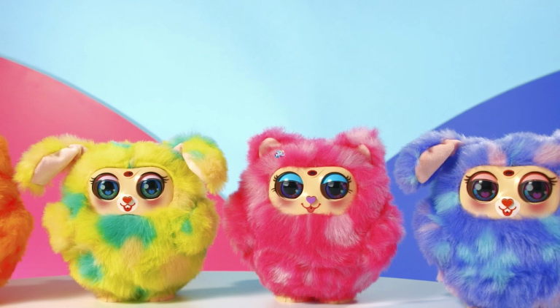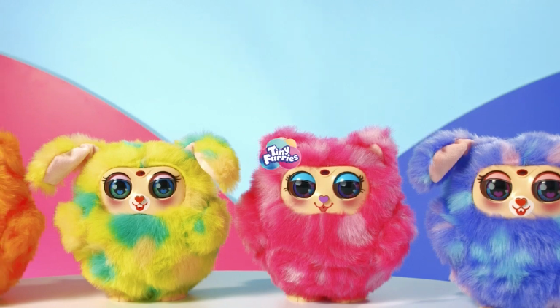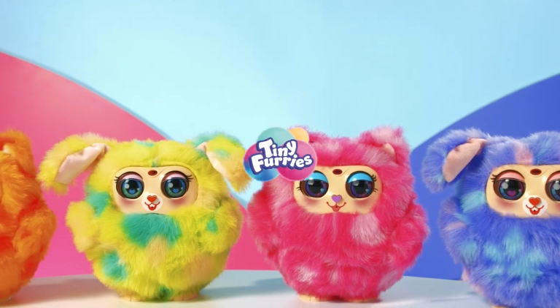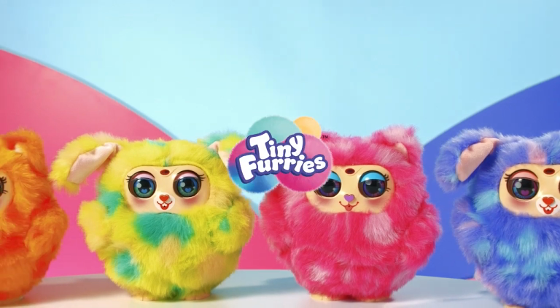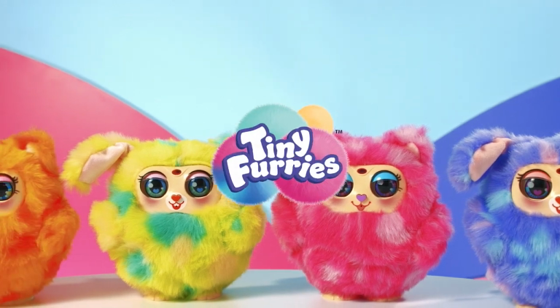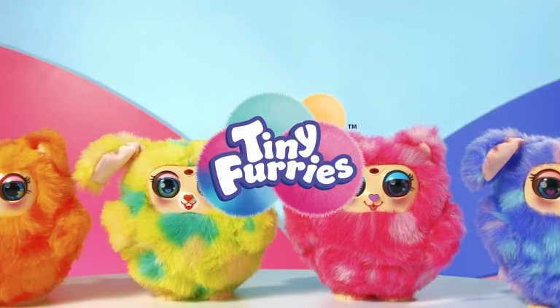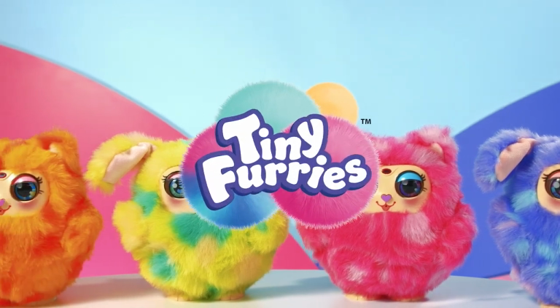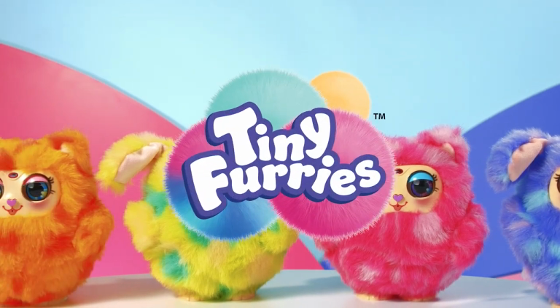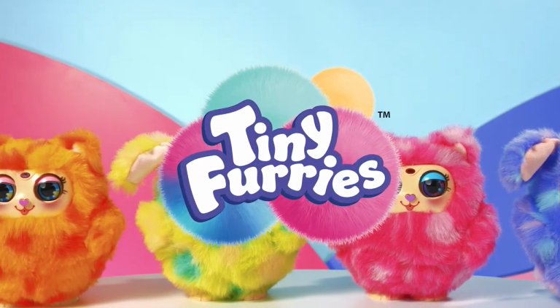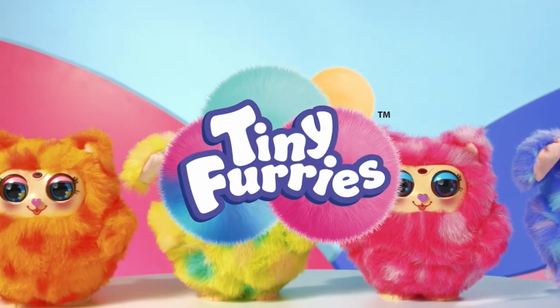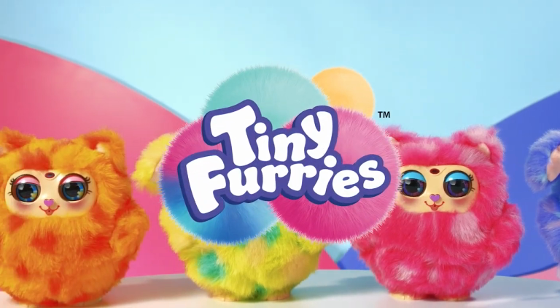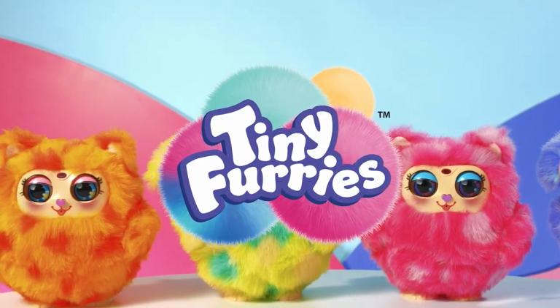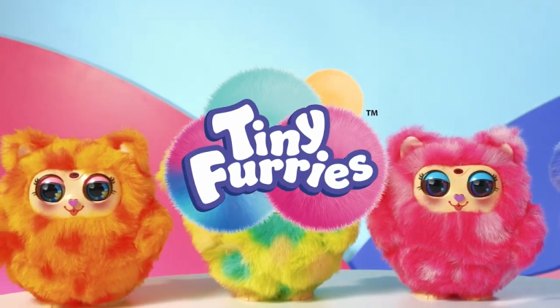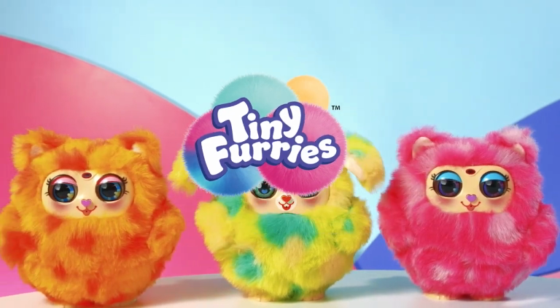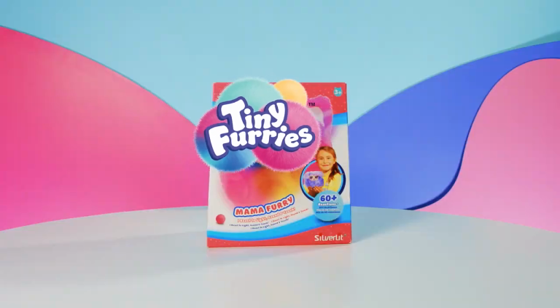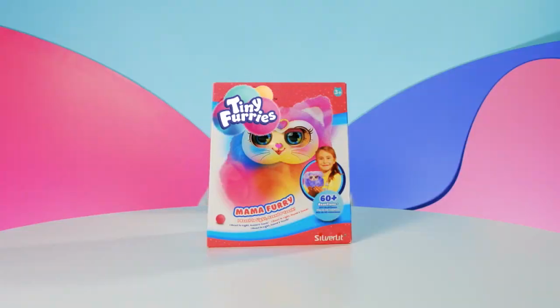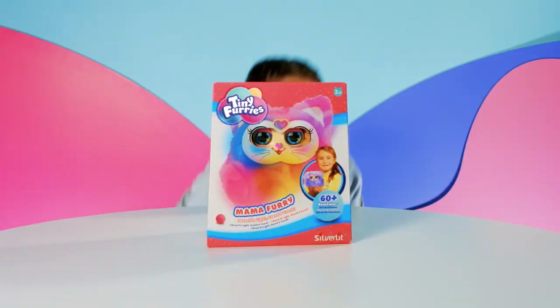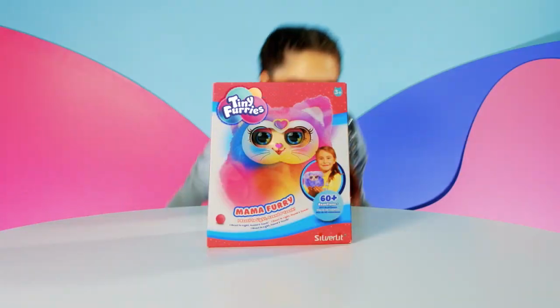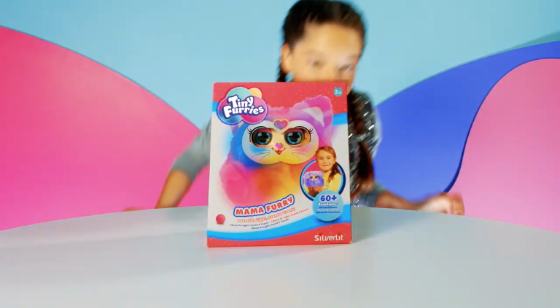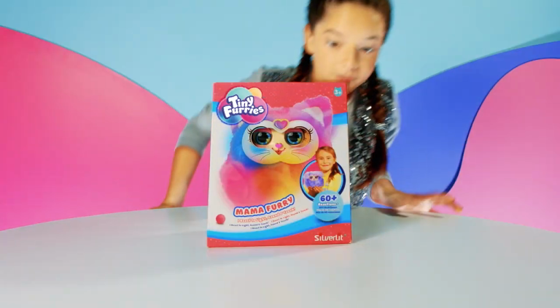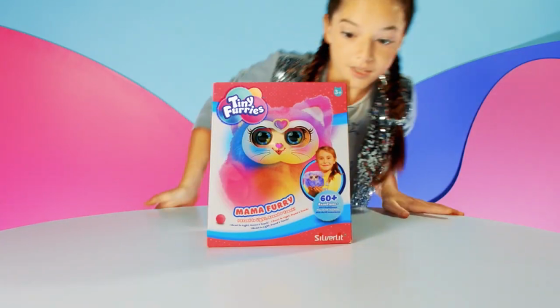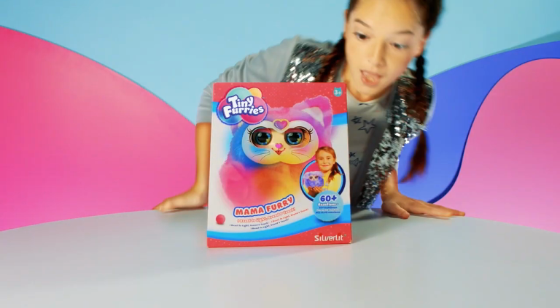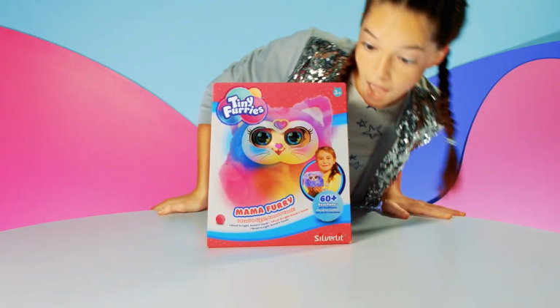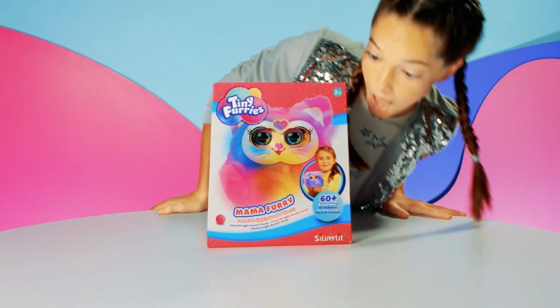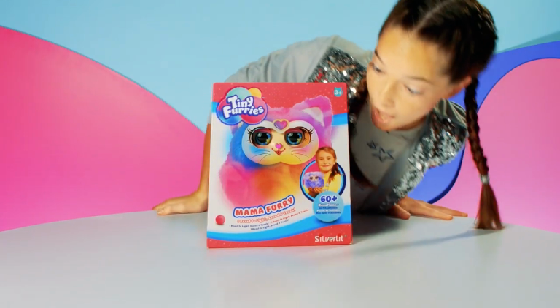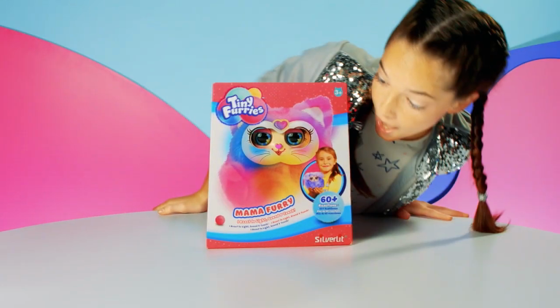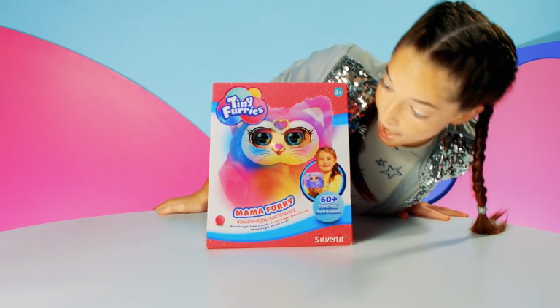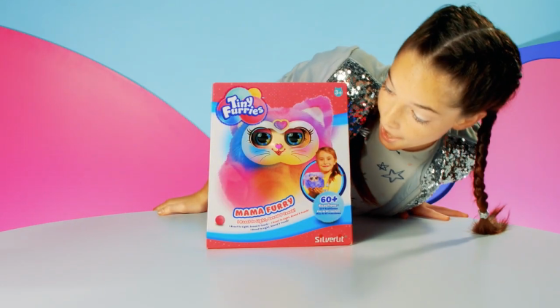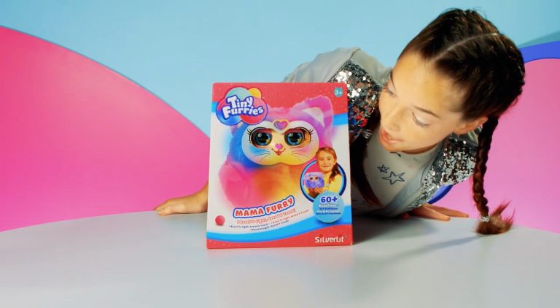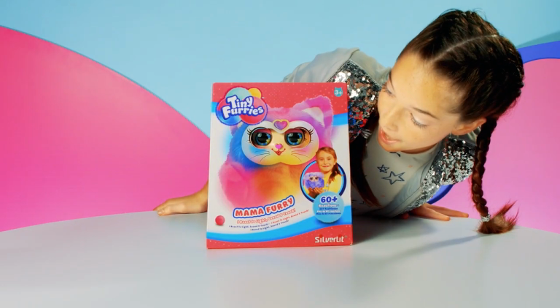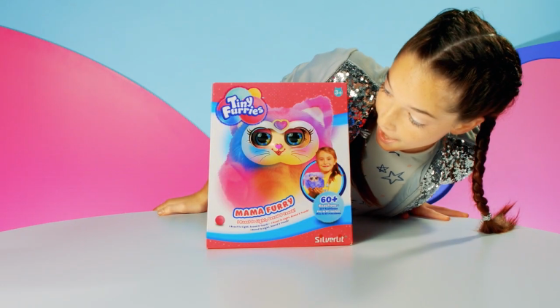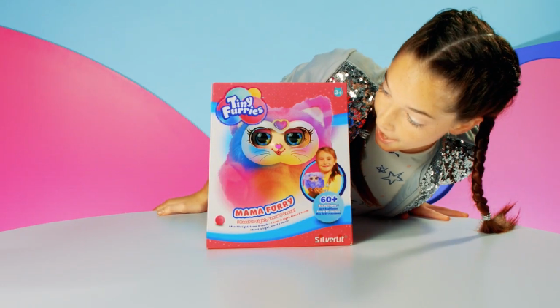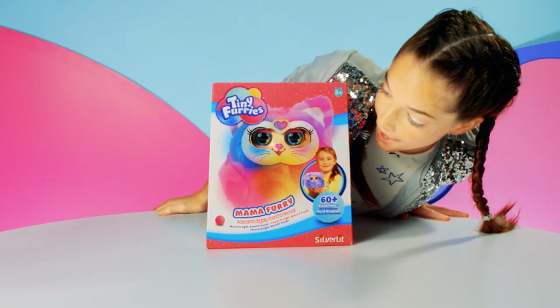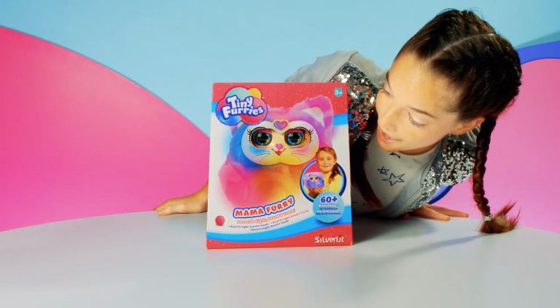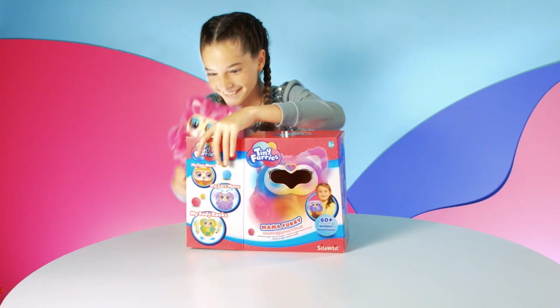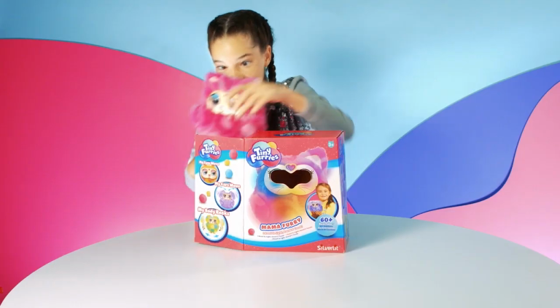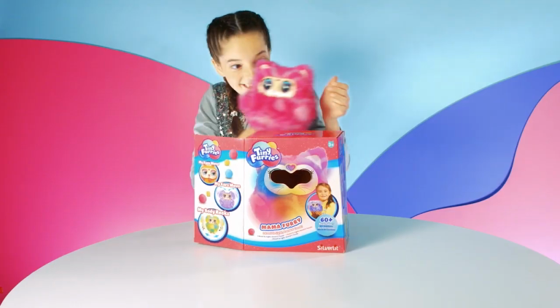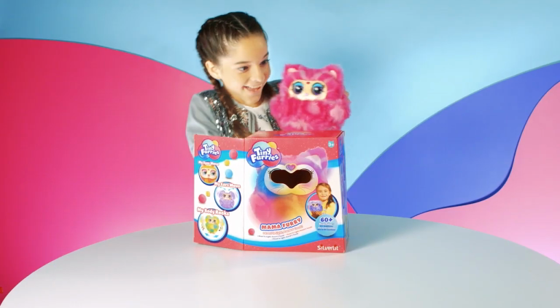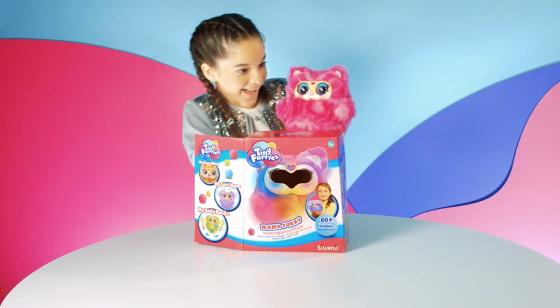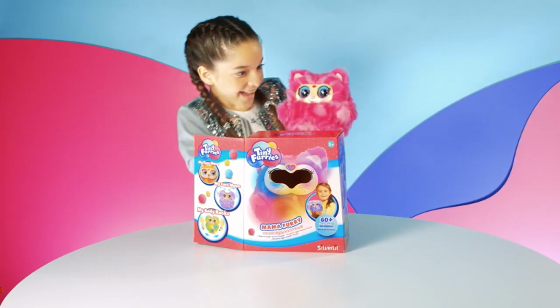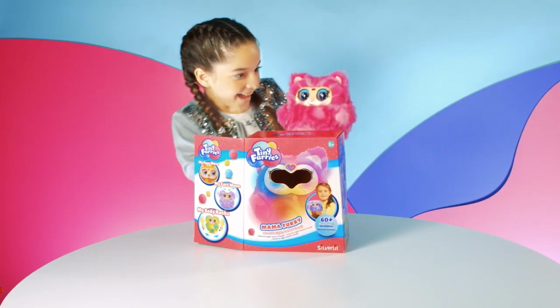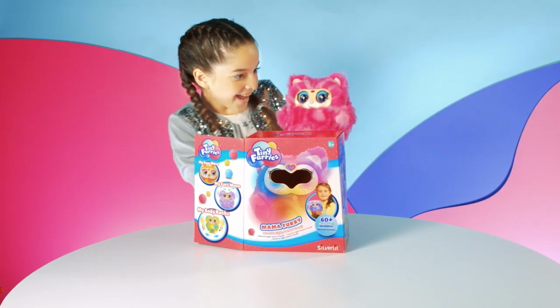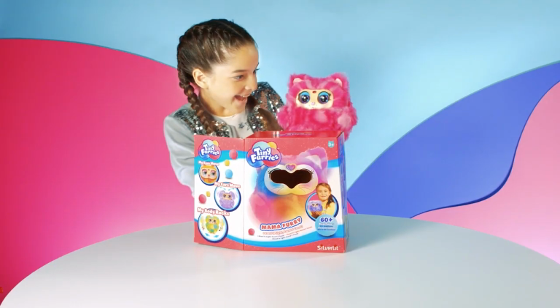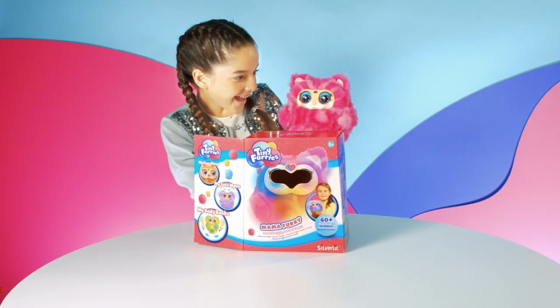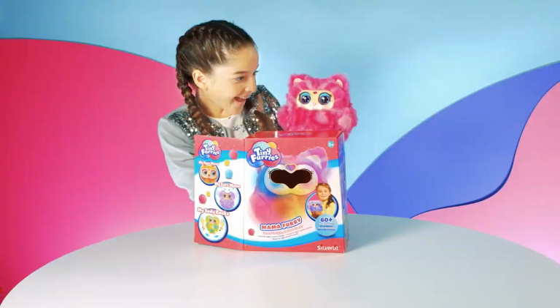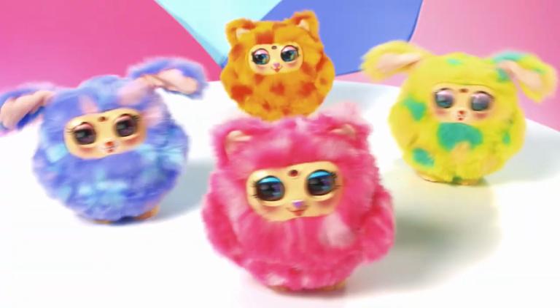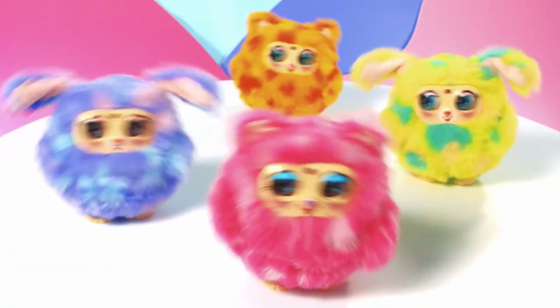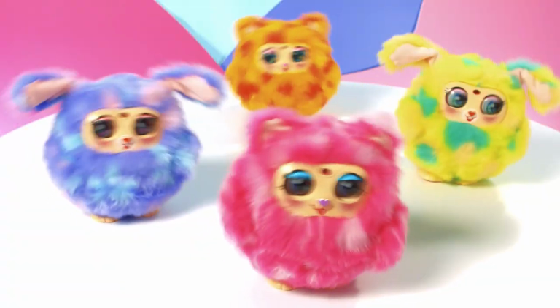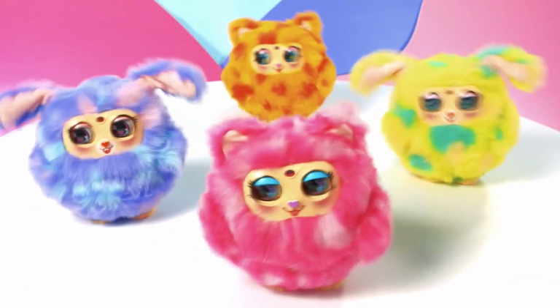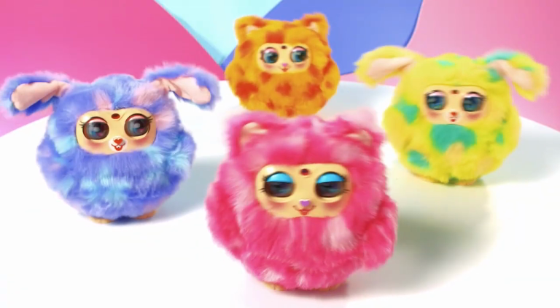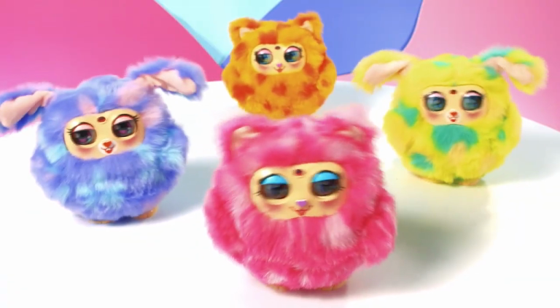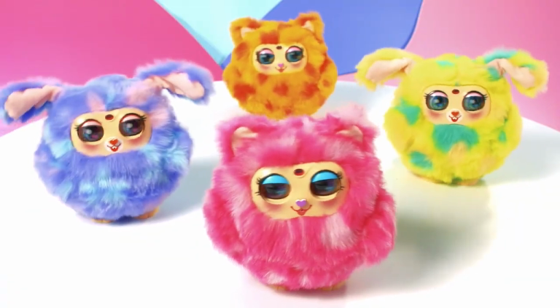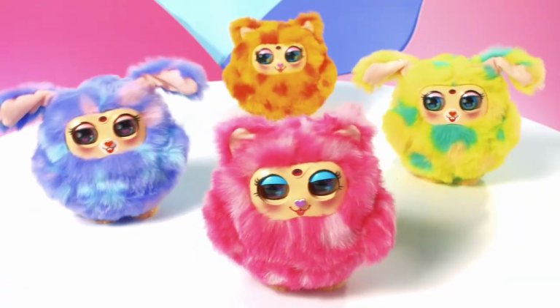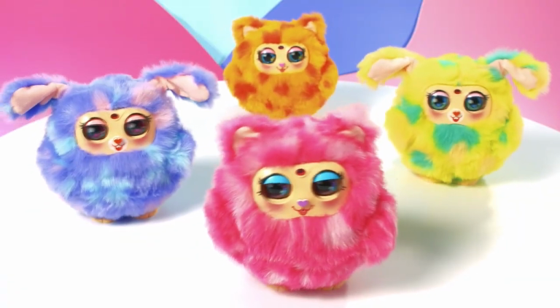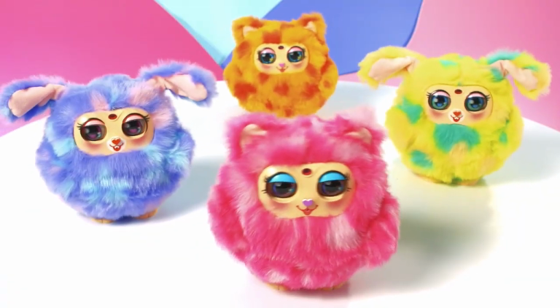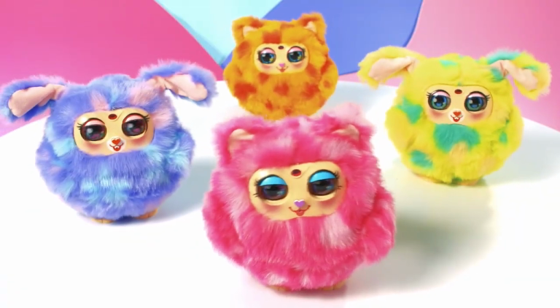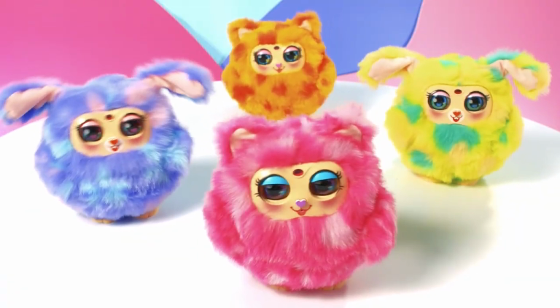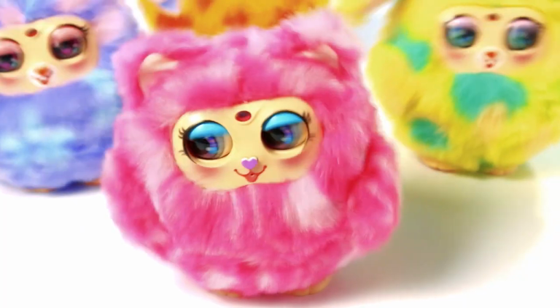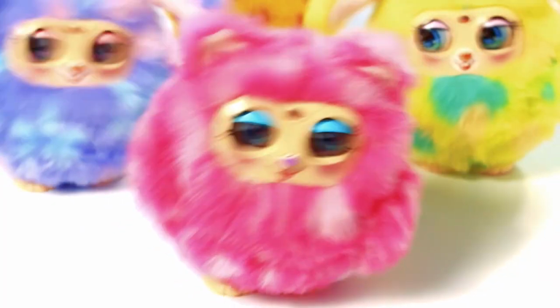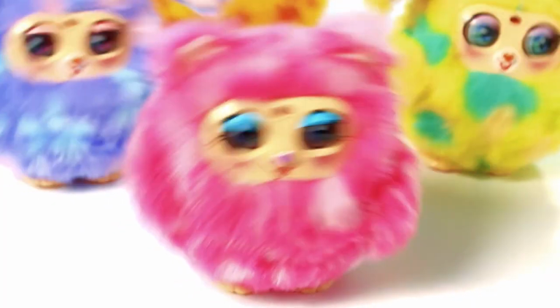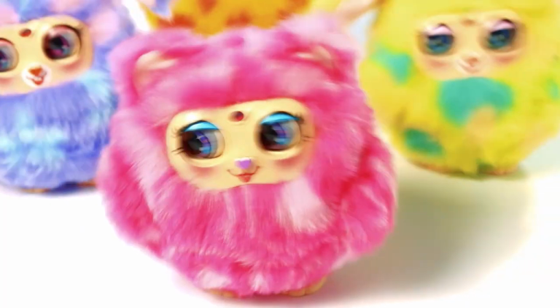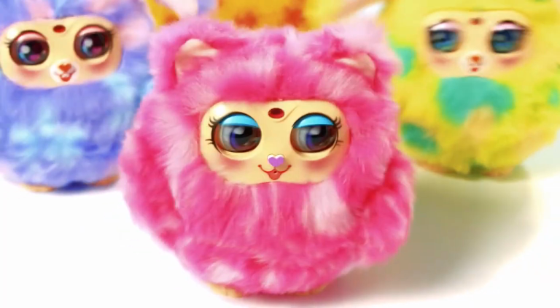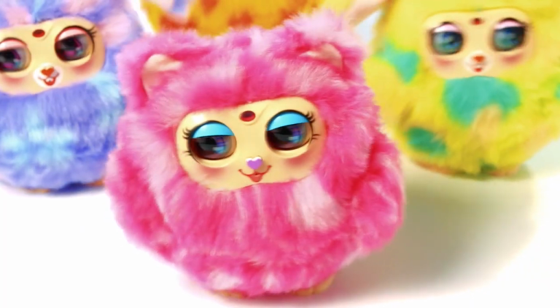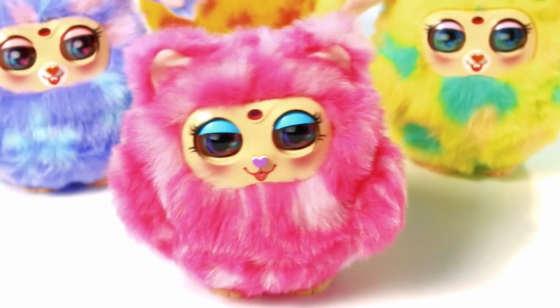Mama Furries! Discover the mamas of the tiny furries. Just open the box to meet your mama furry and start rocking.